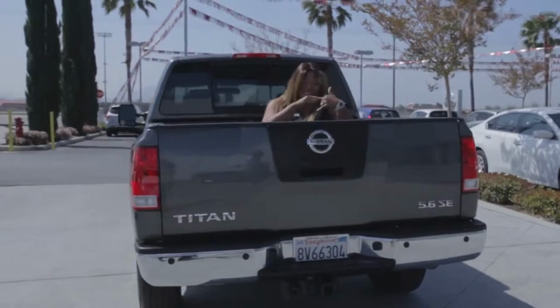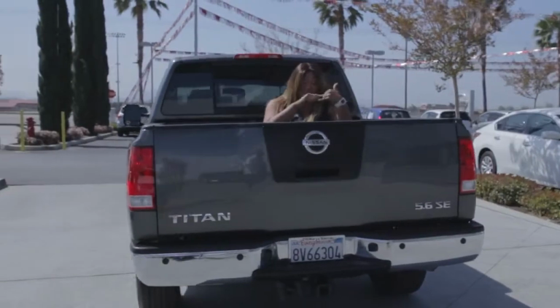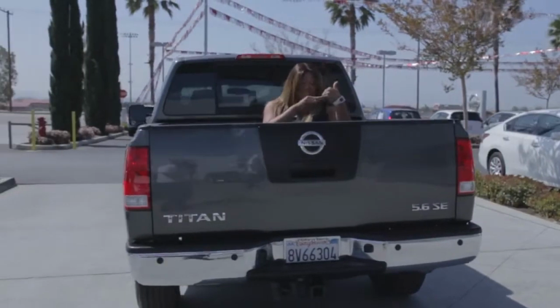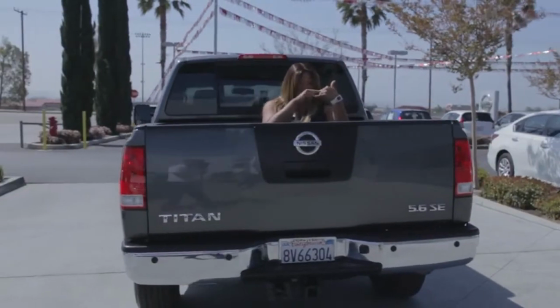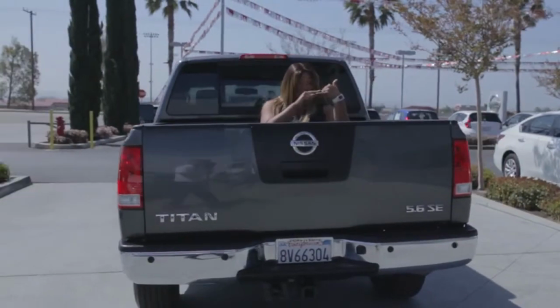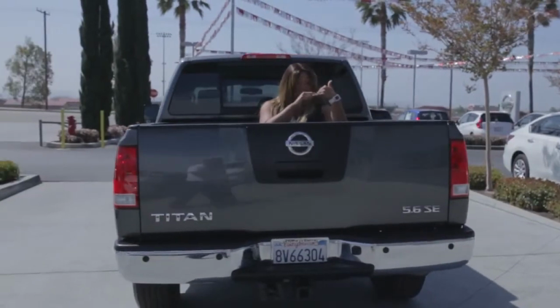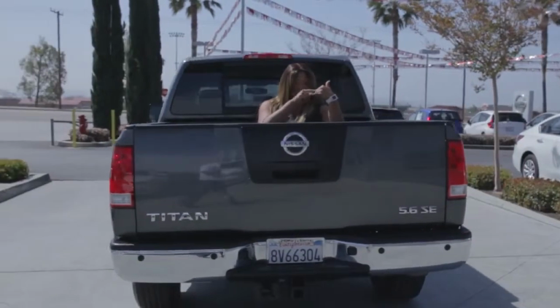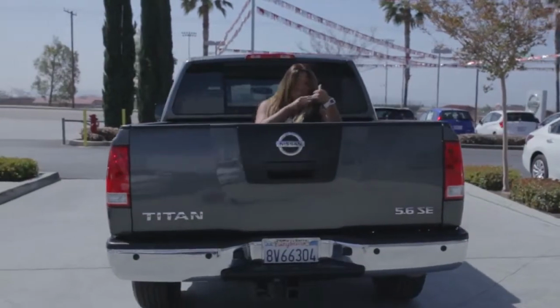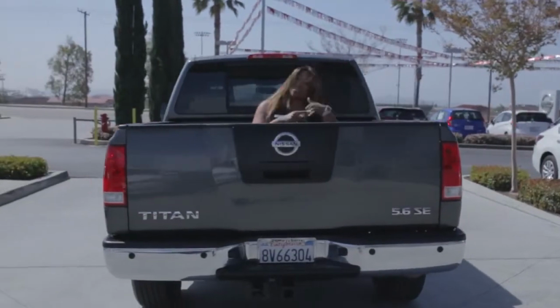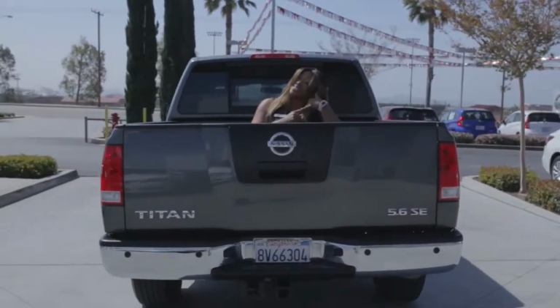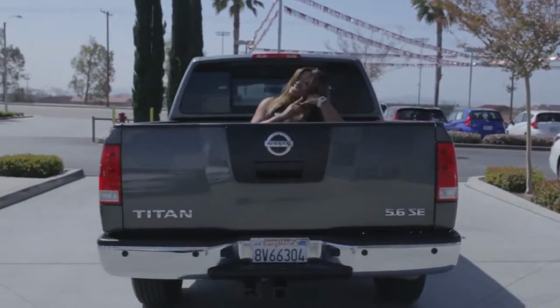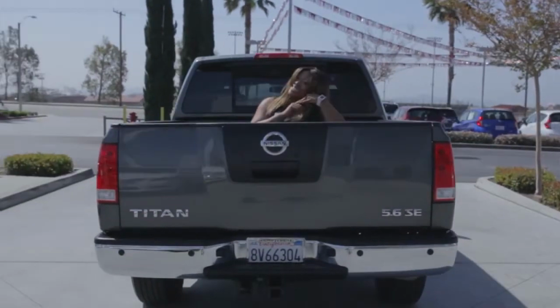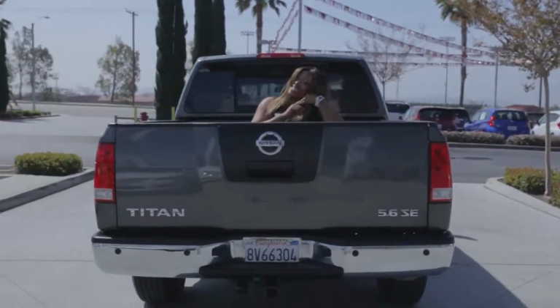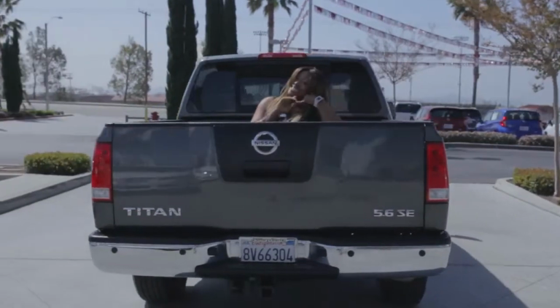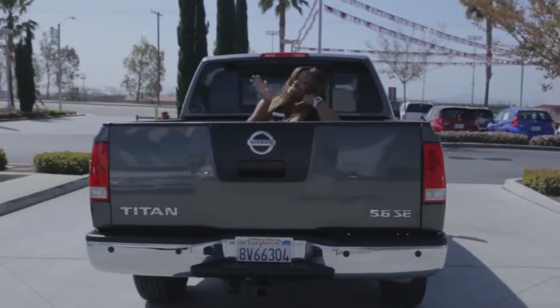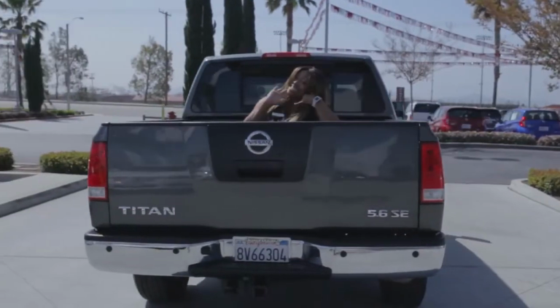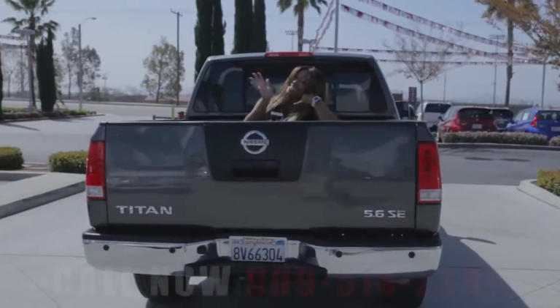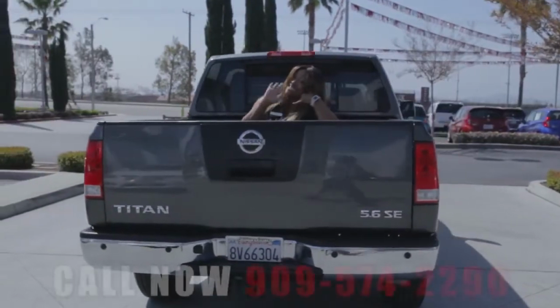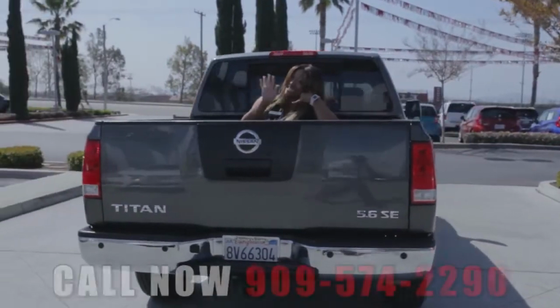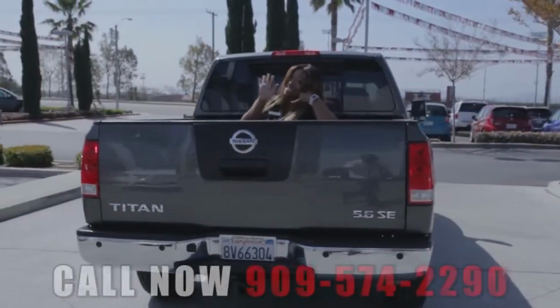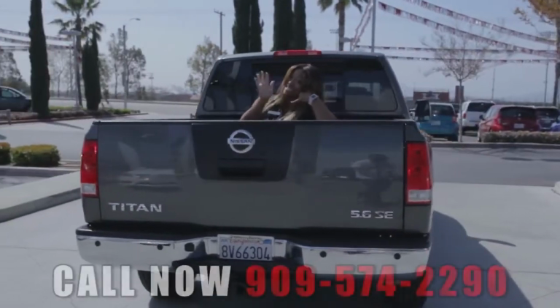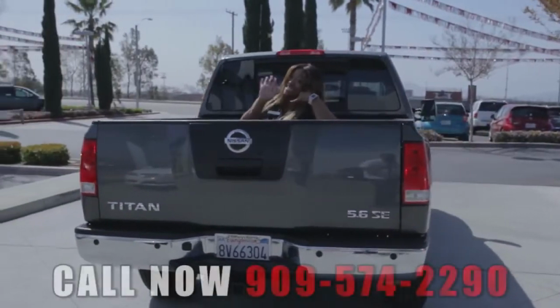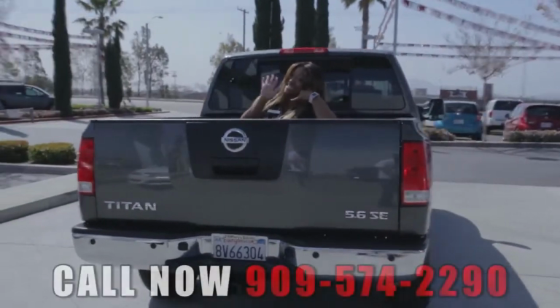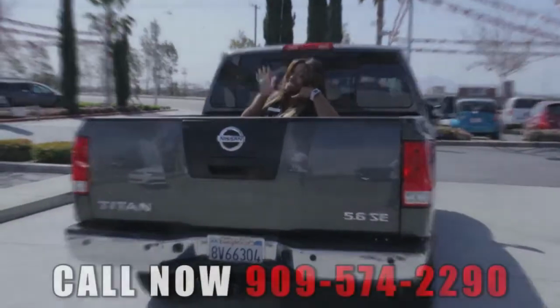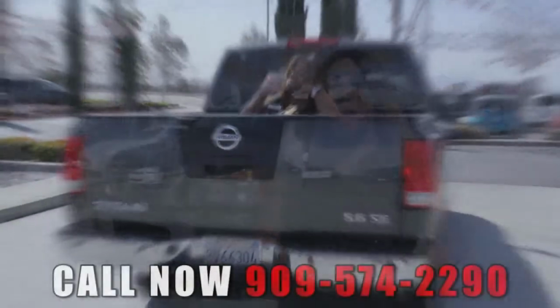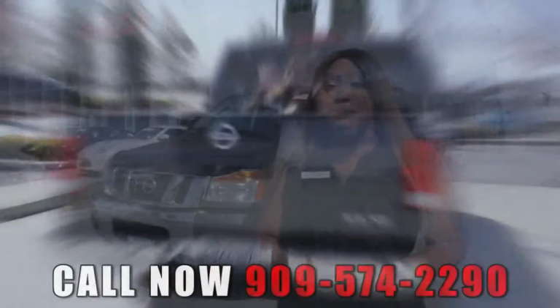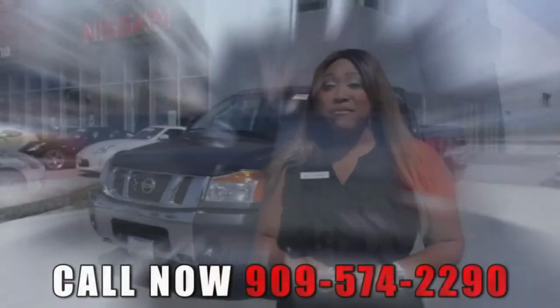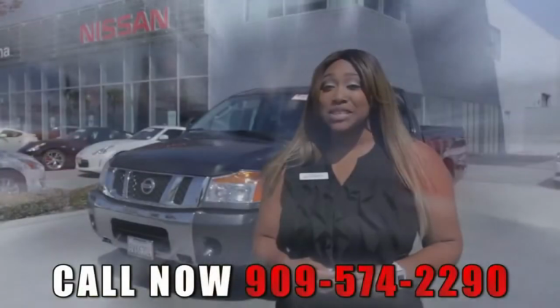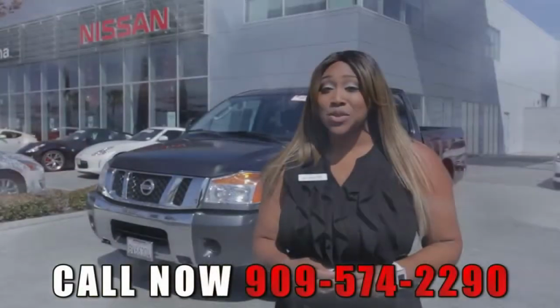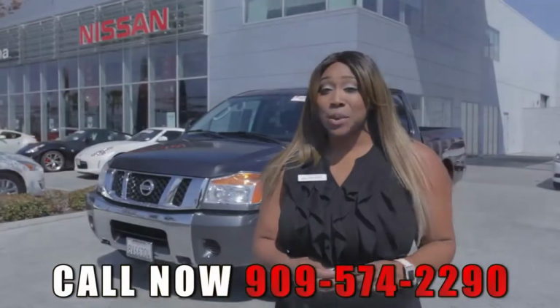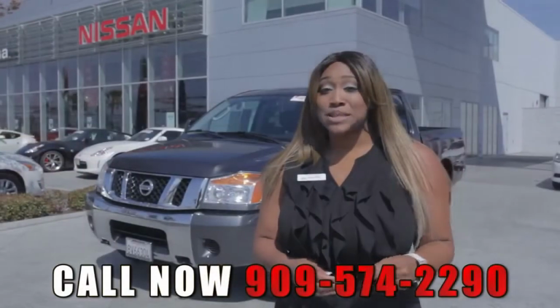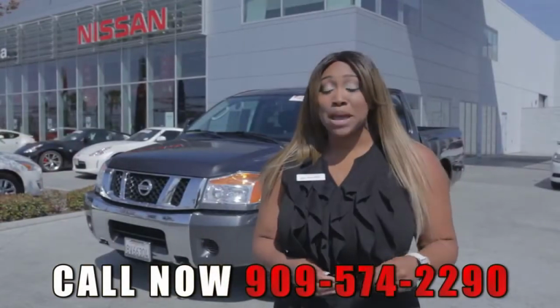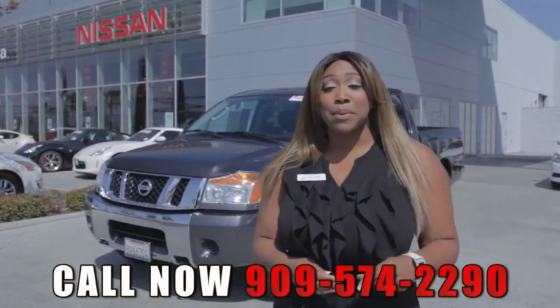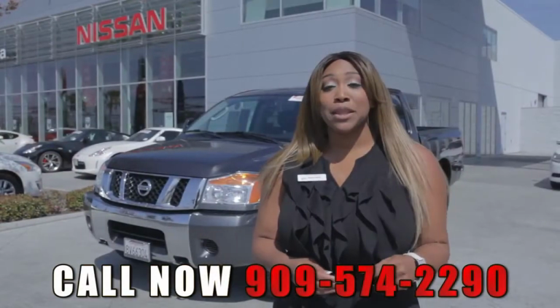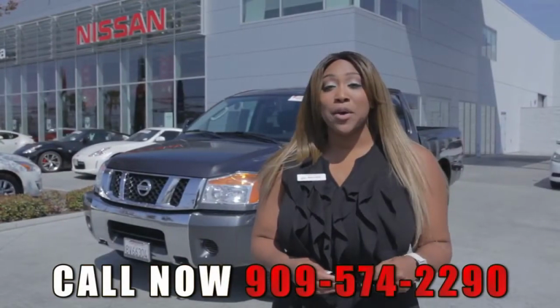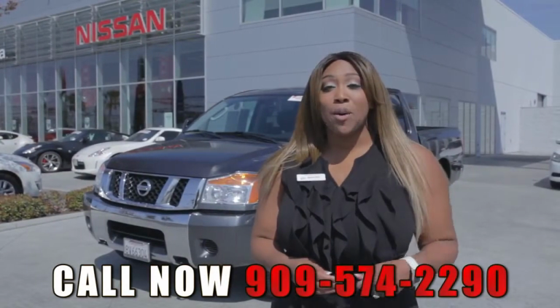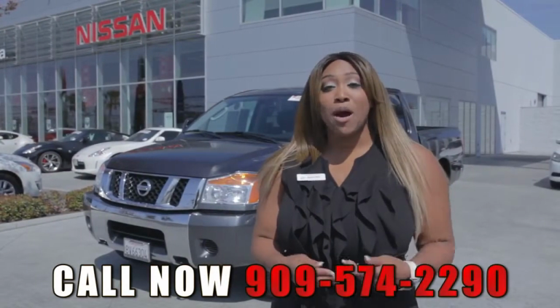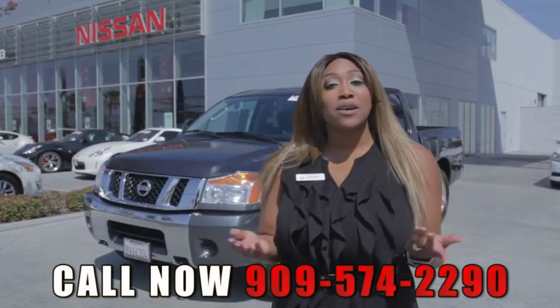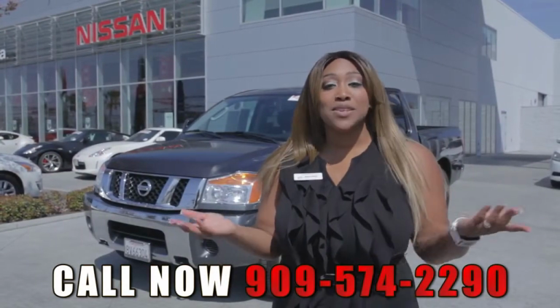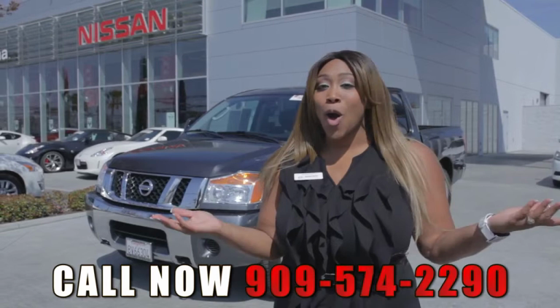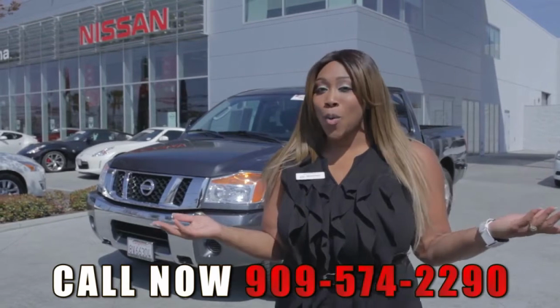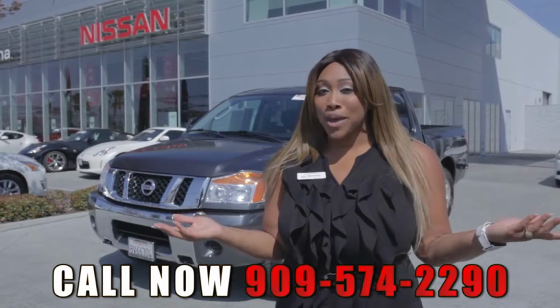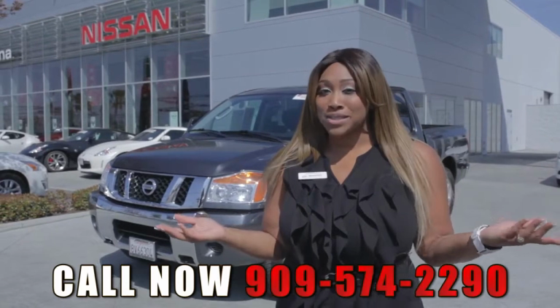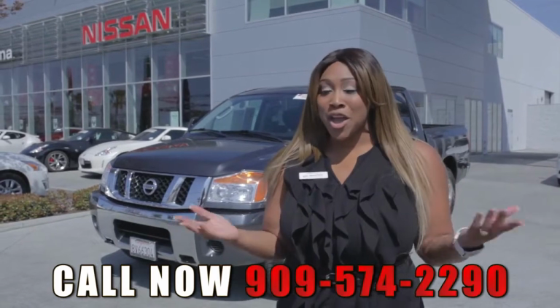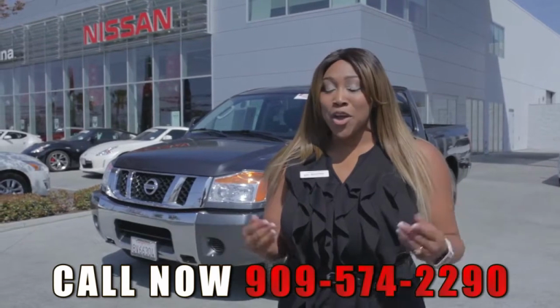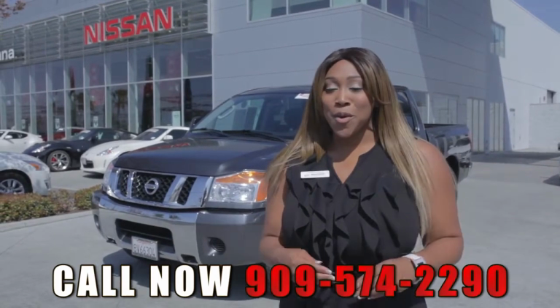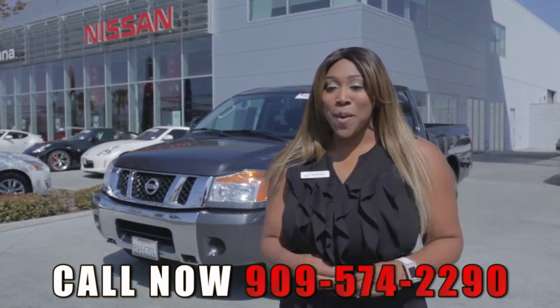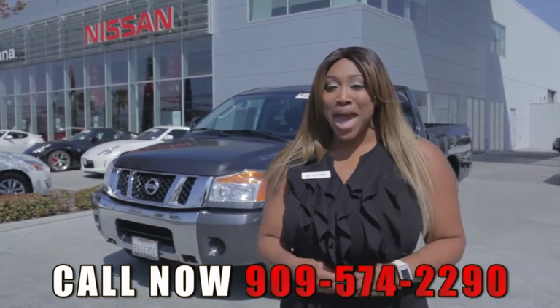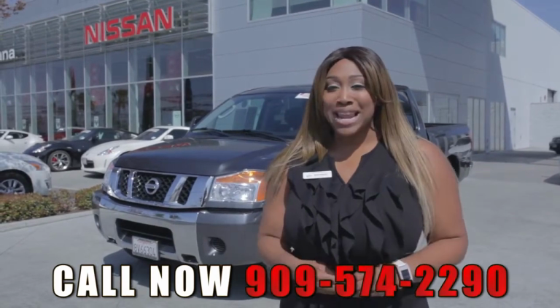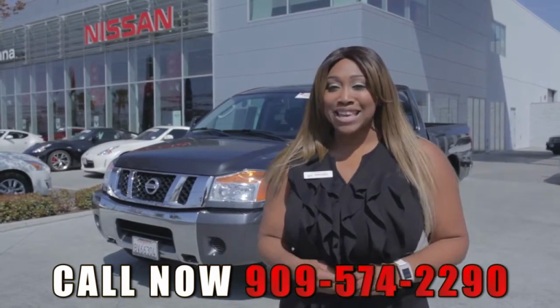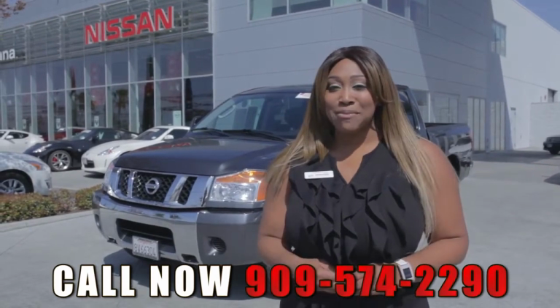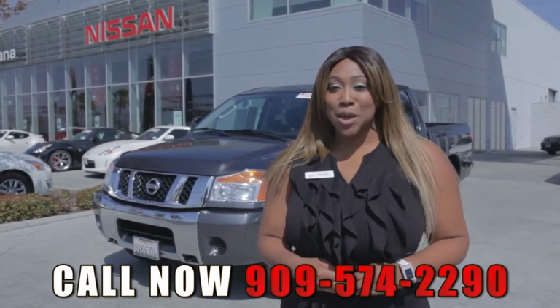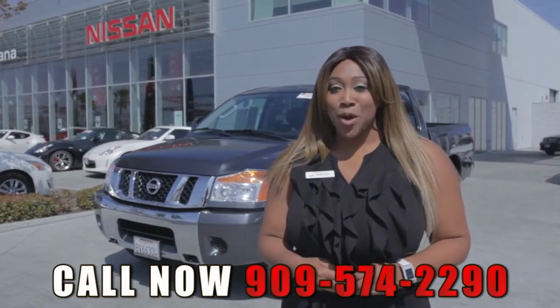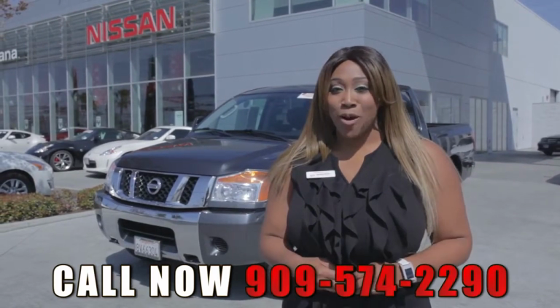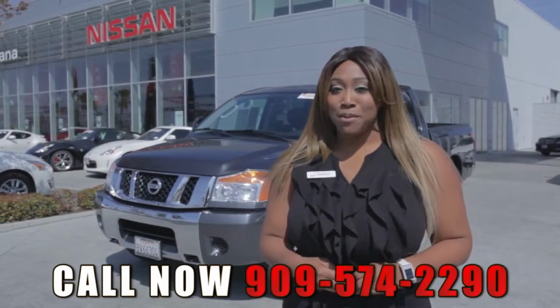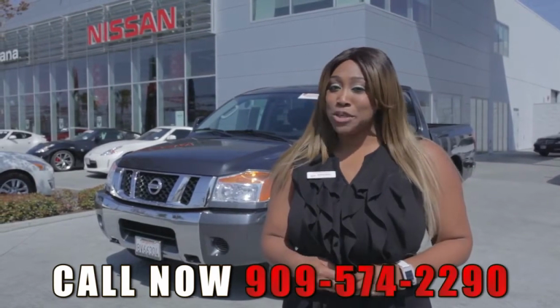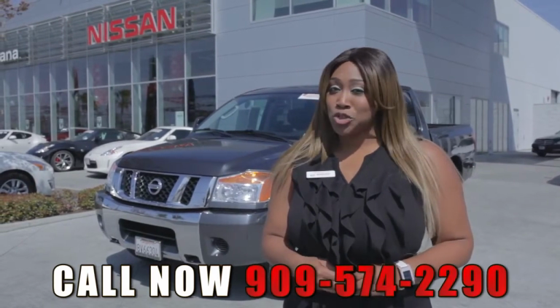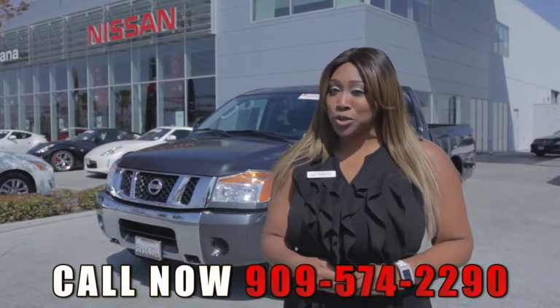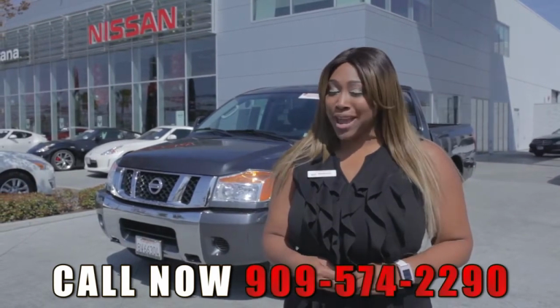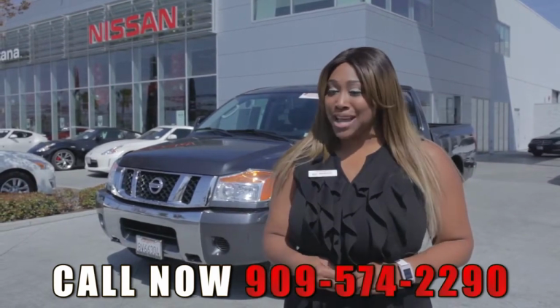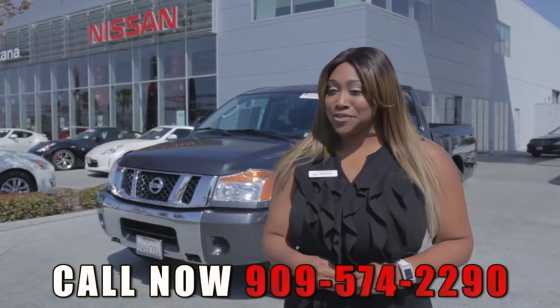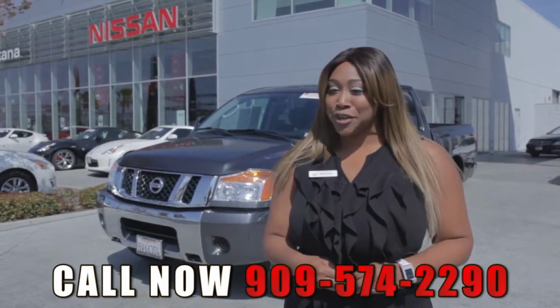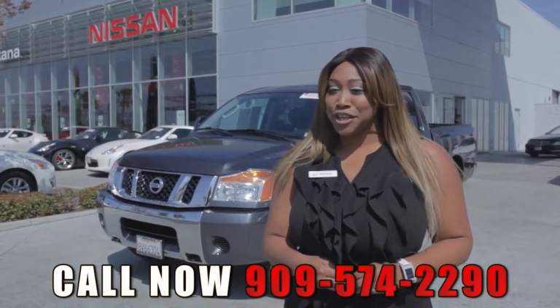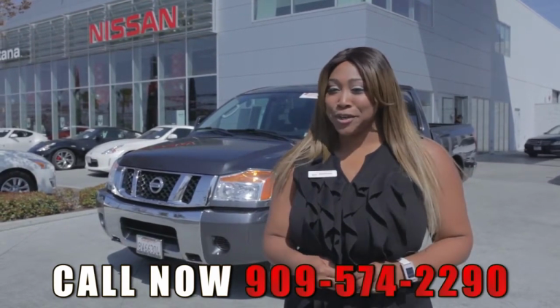If you'd like more information about this Titan, please go ahead and visit the website below, or as always go ahead and give me a call and be sure to ask for Q.